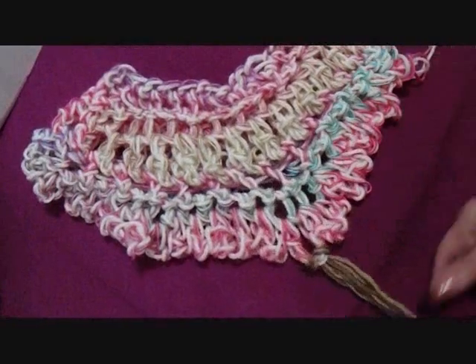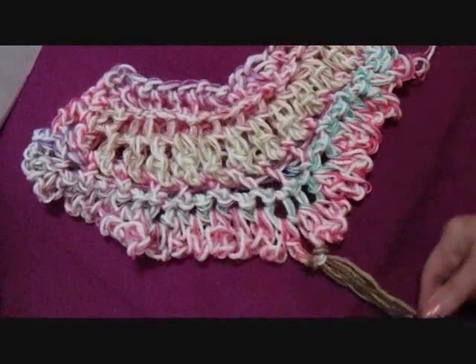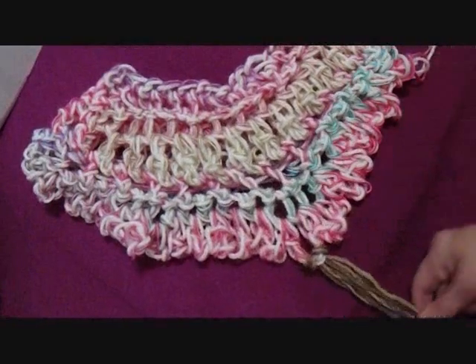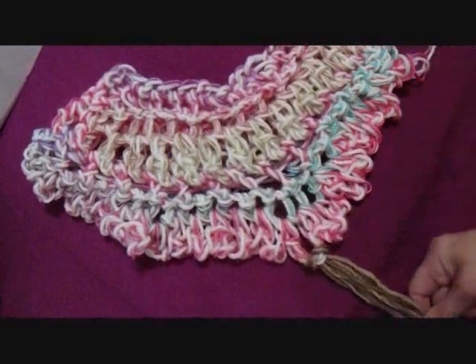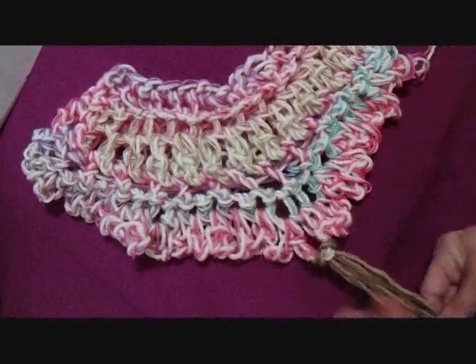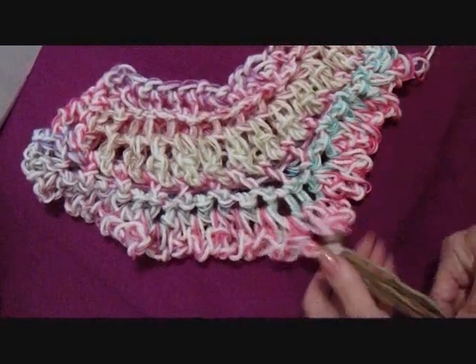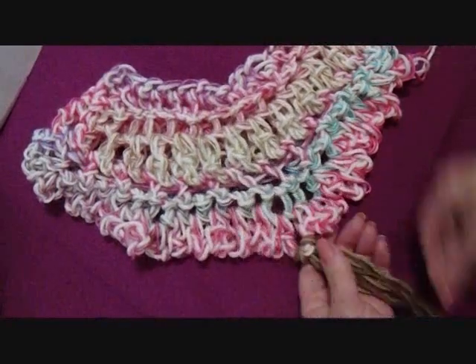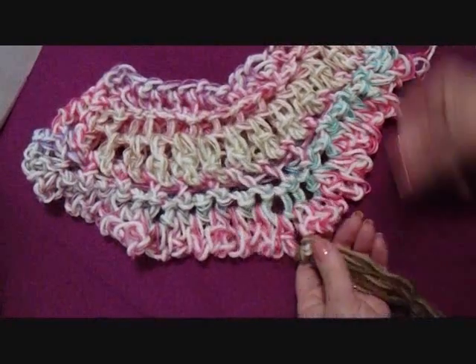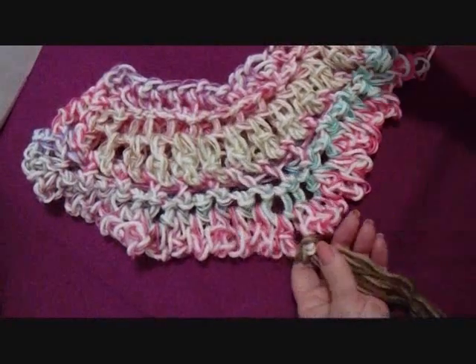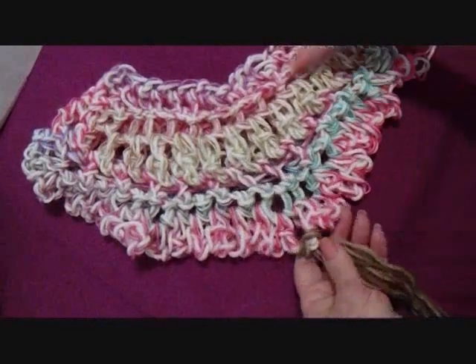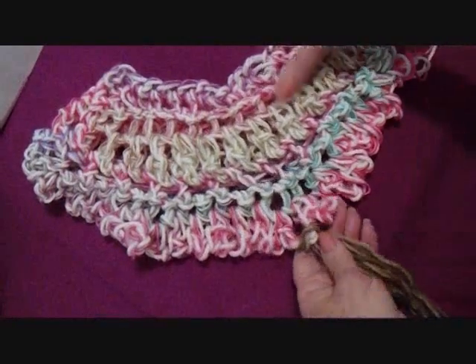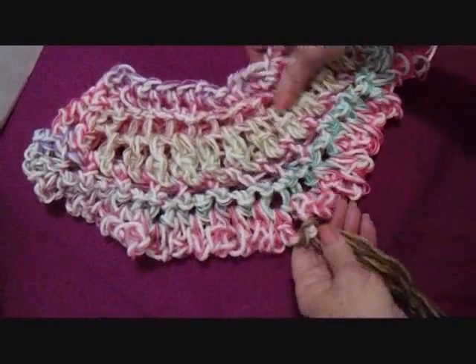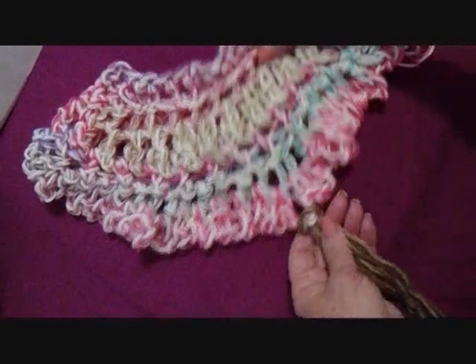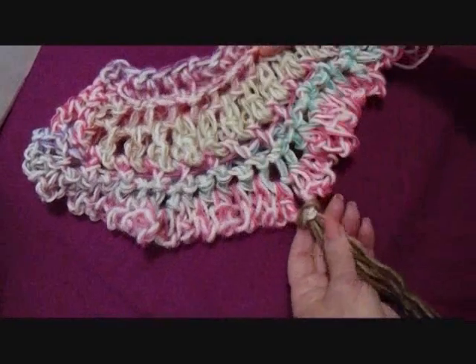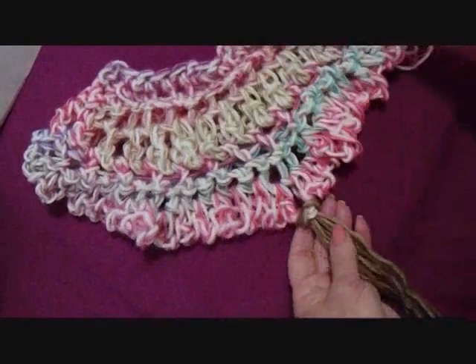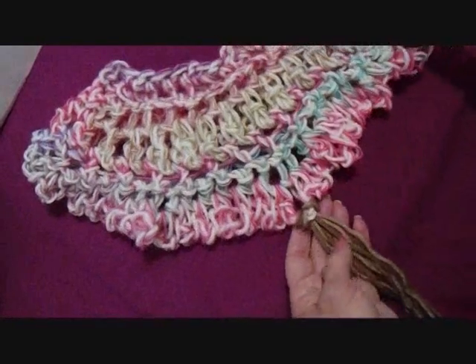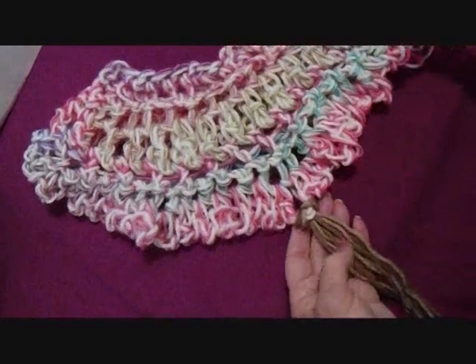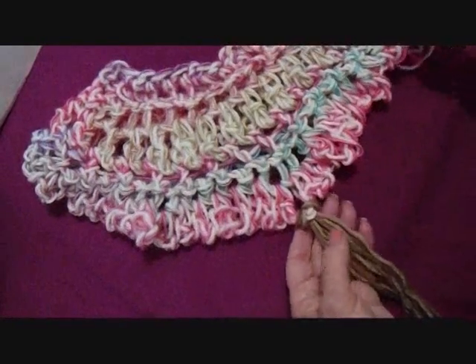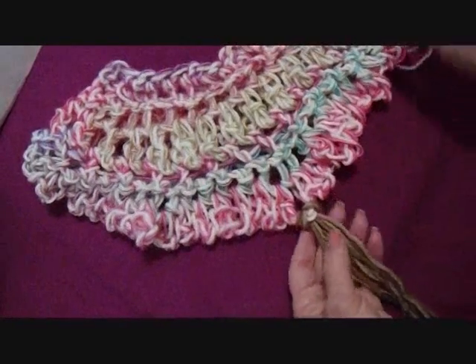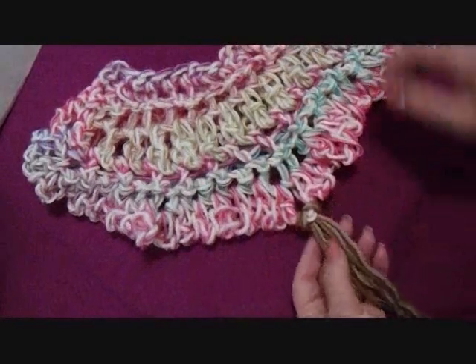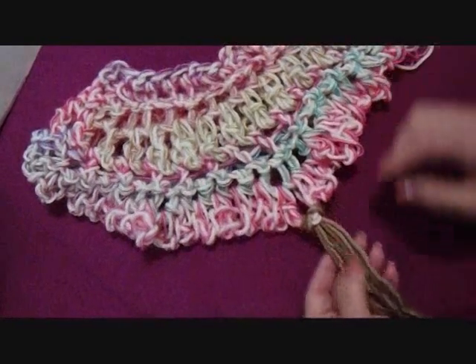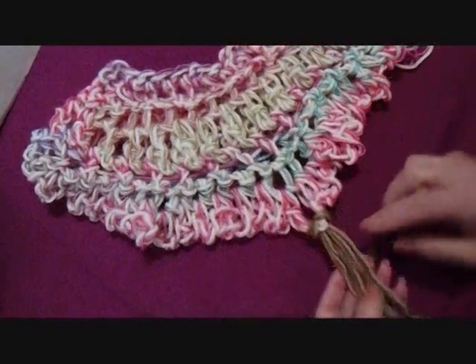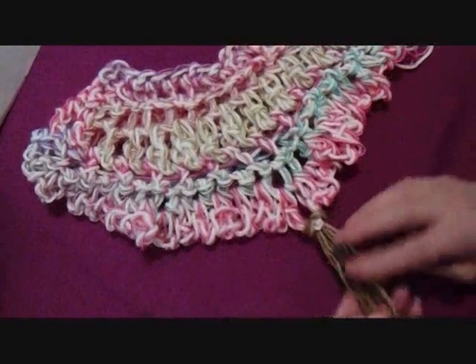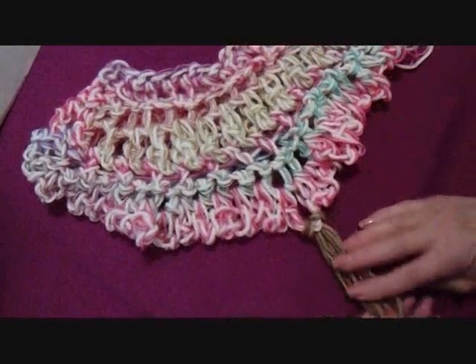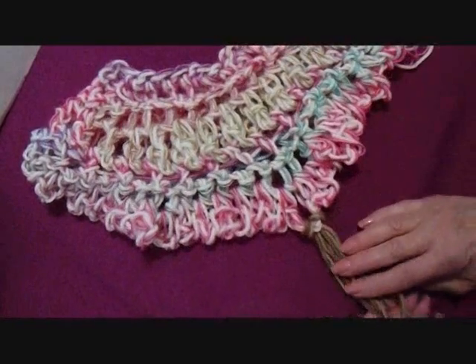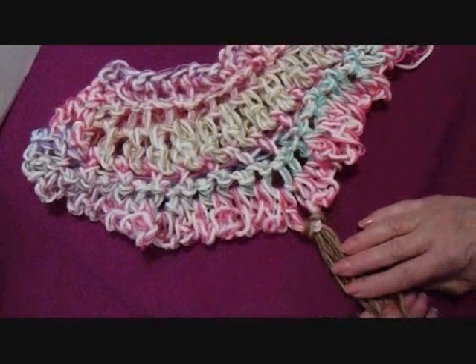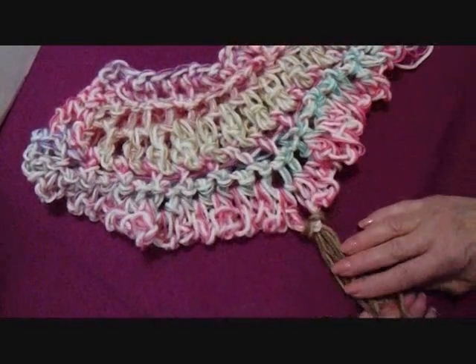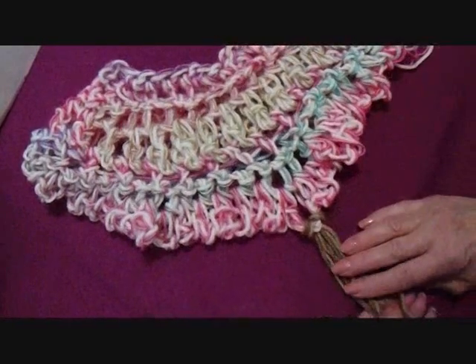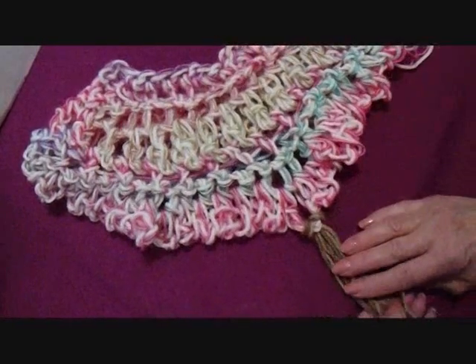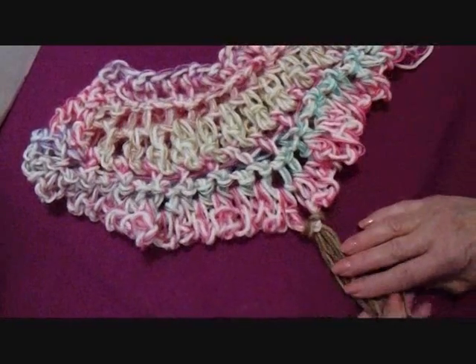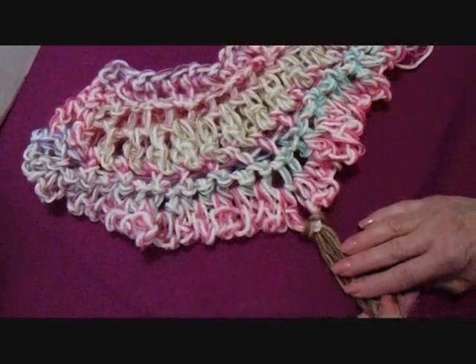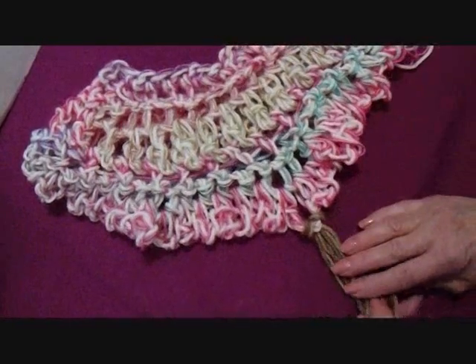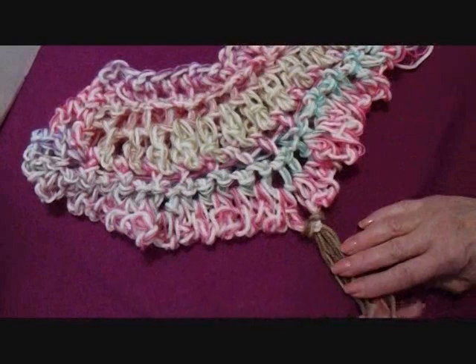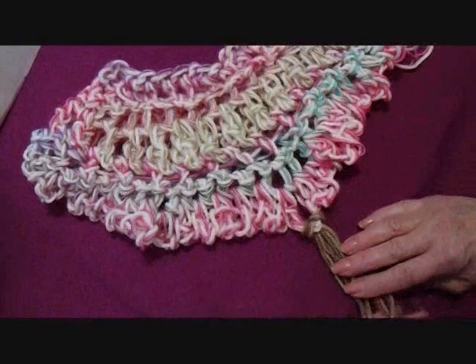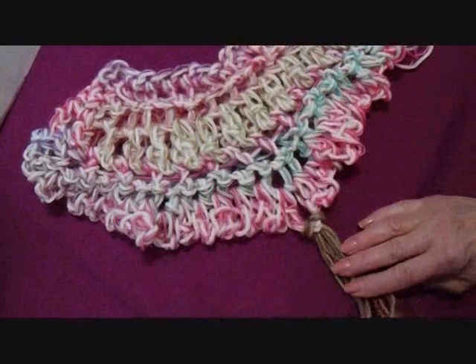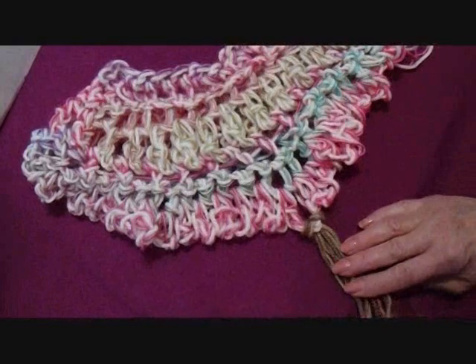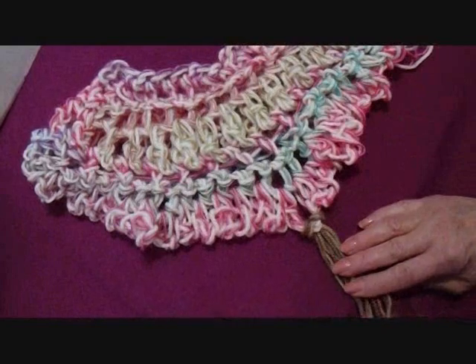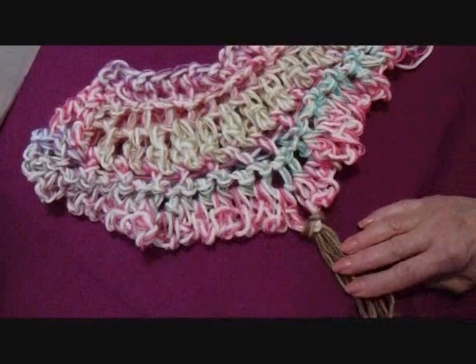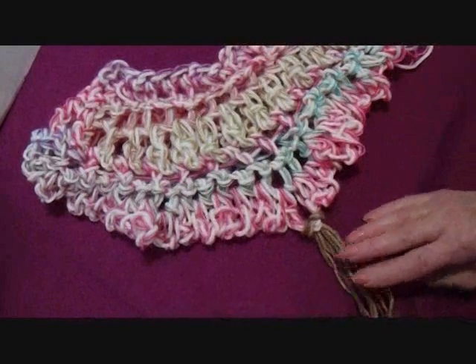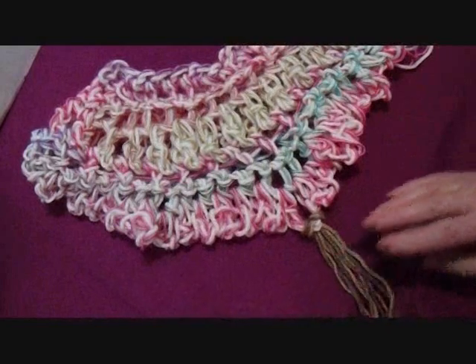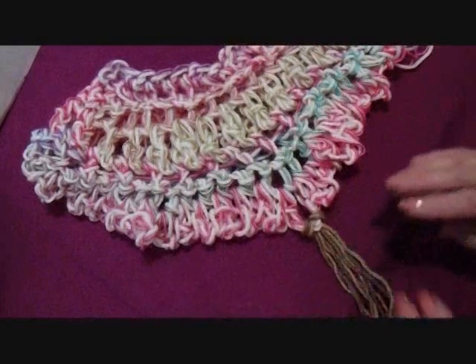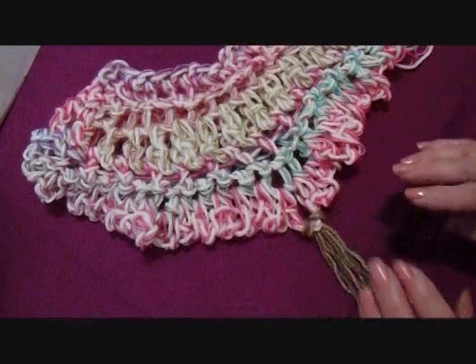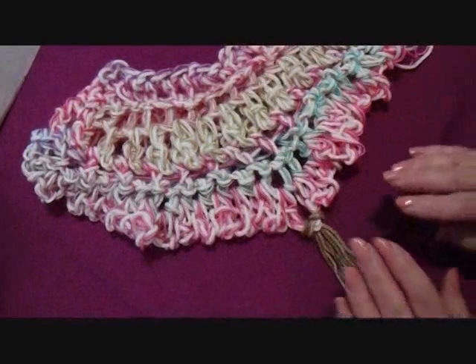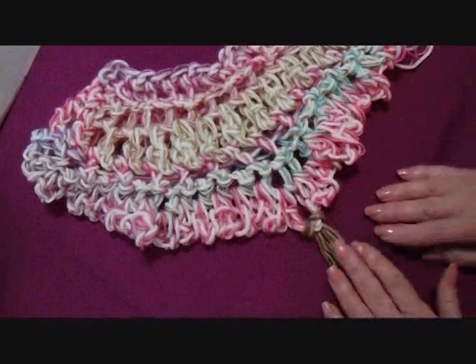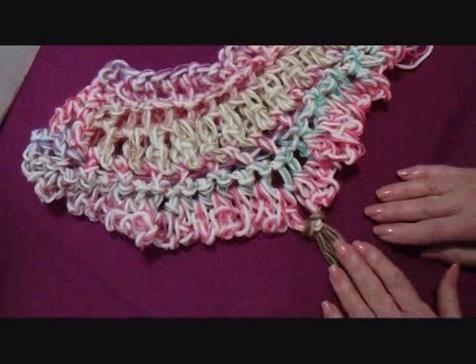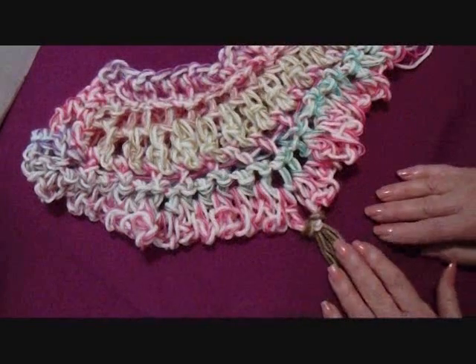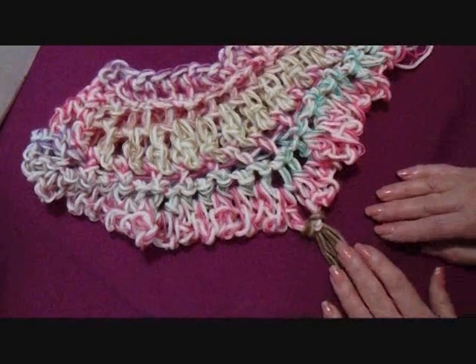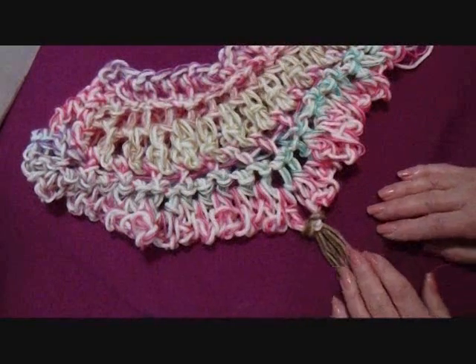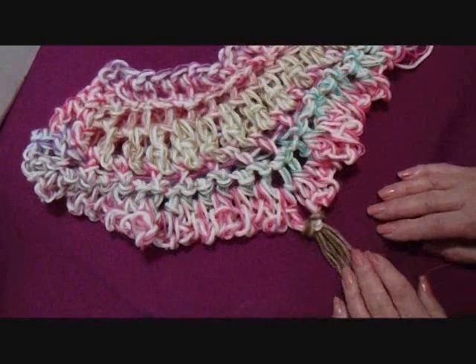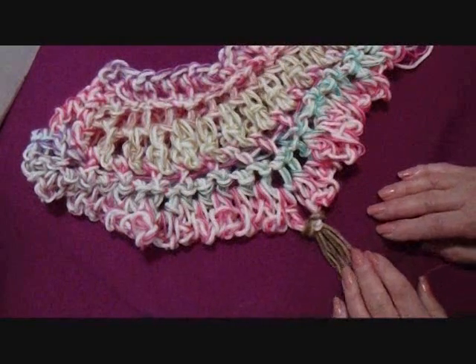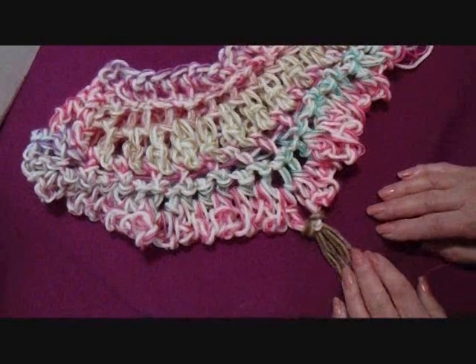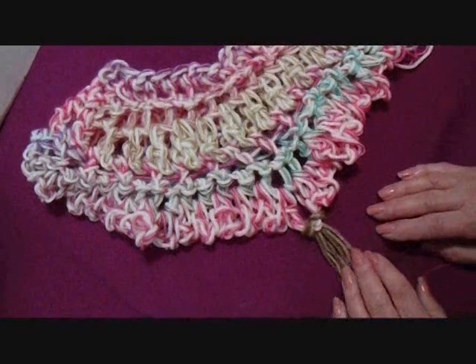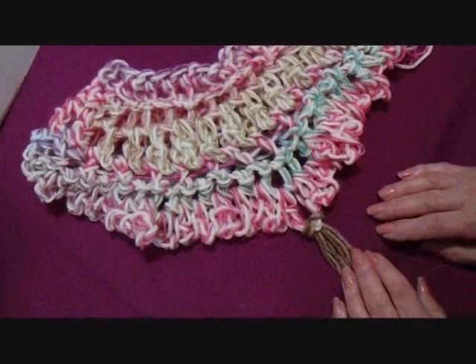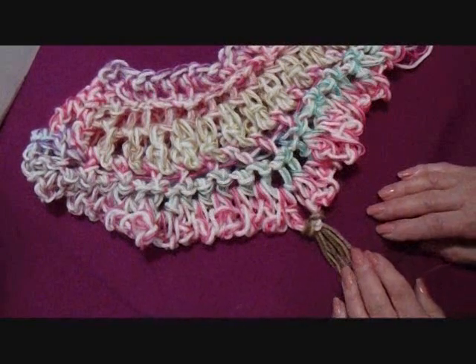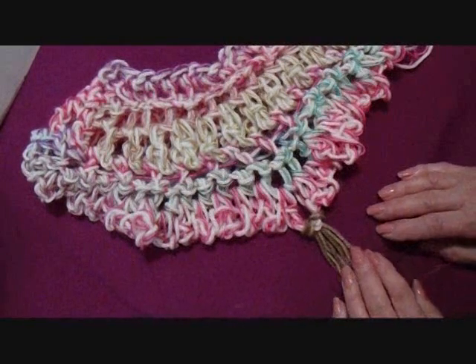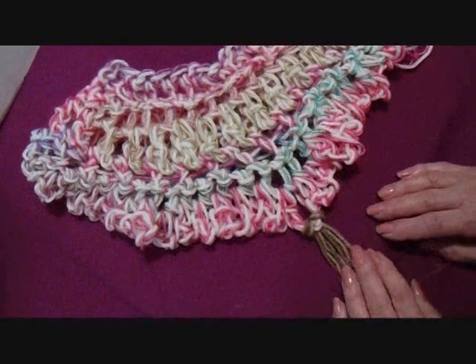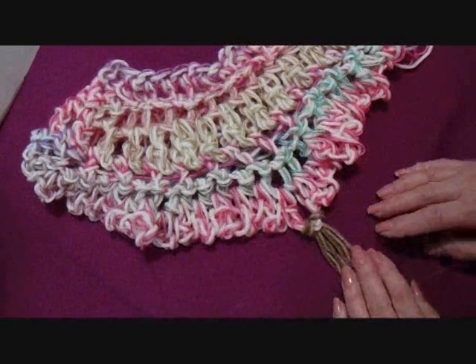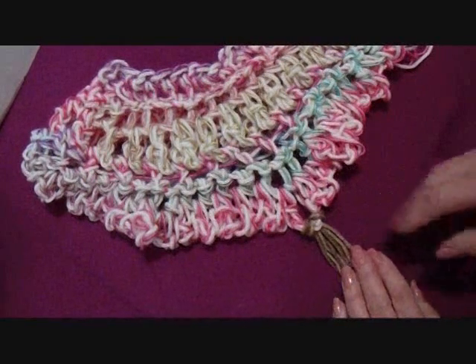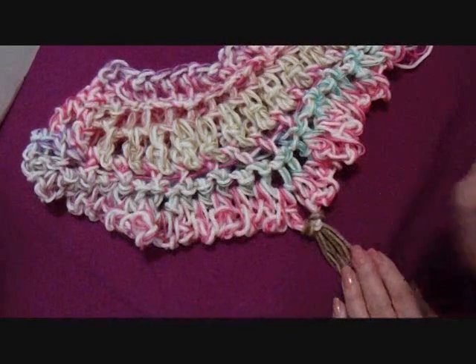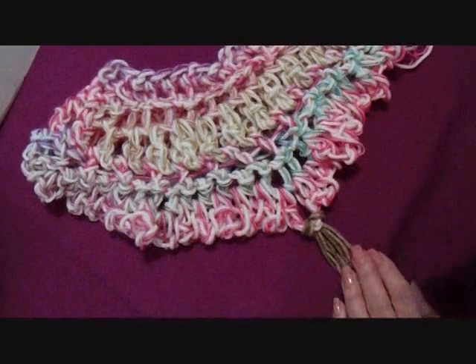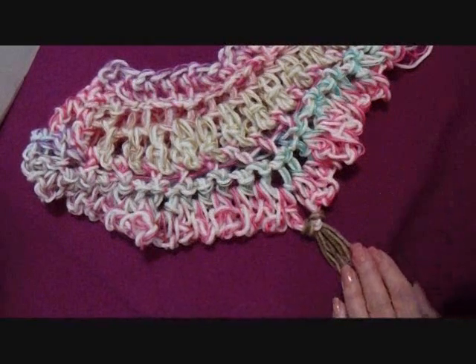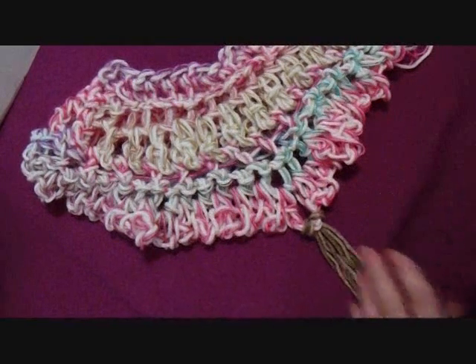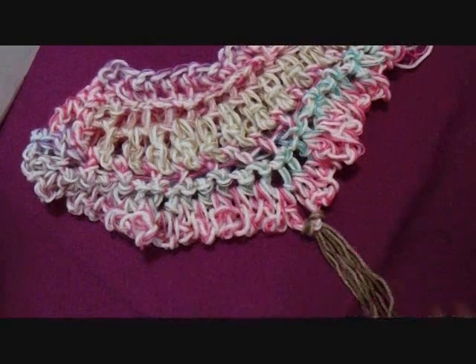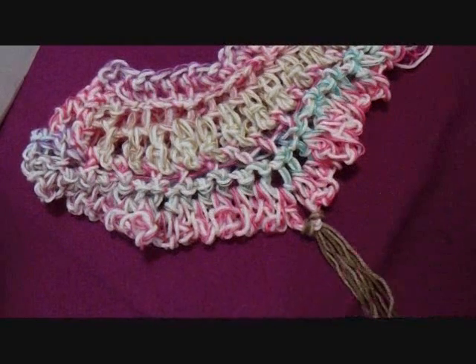That's the basic instructions you need for making this poncho. Thanks for watching my videos. Bye for now.